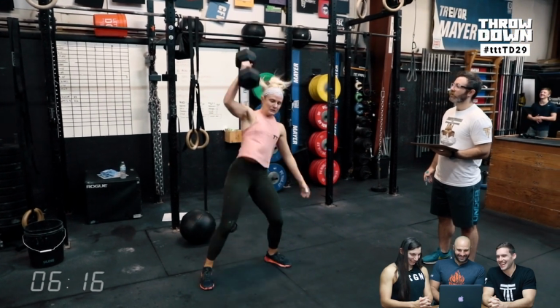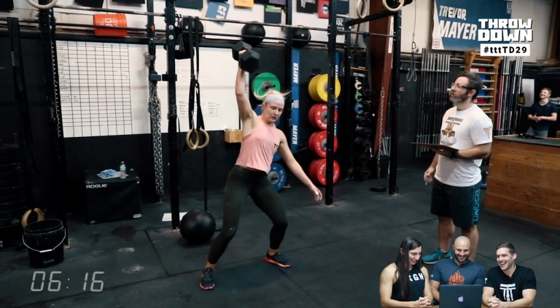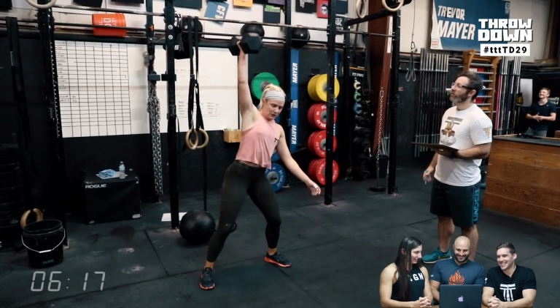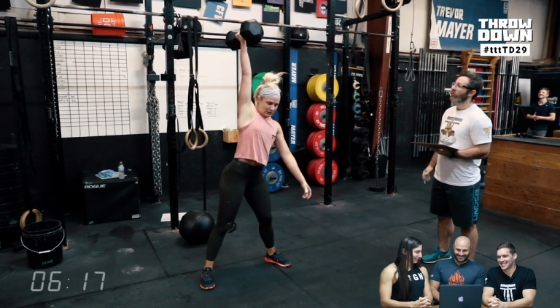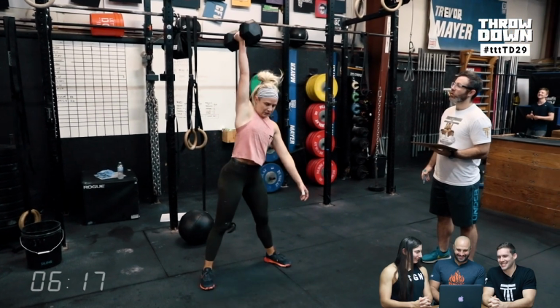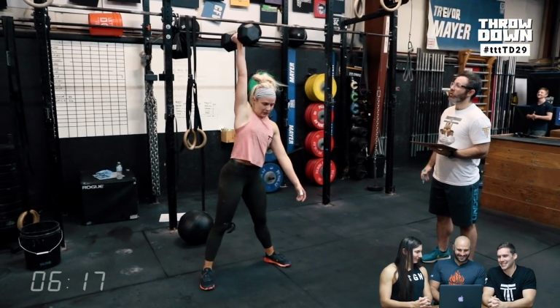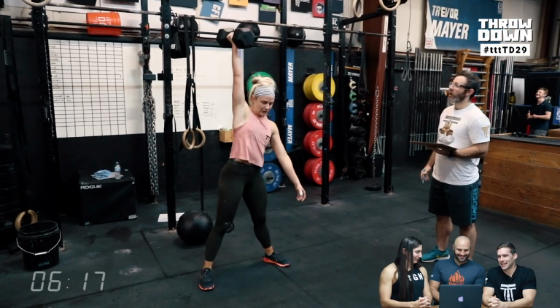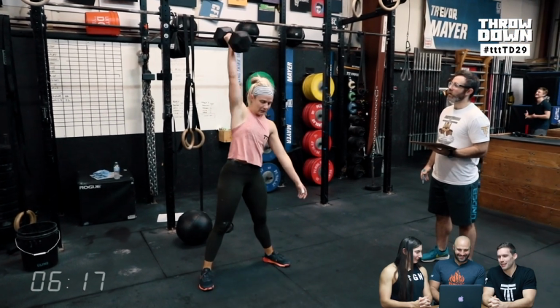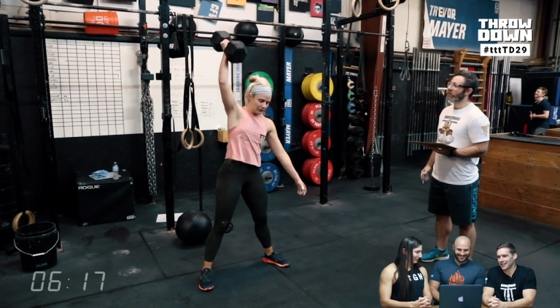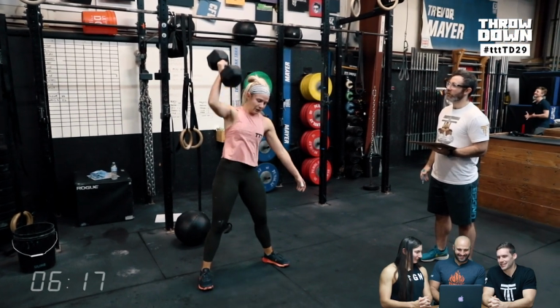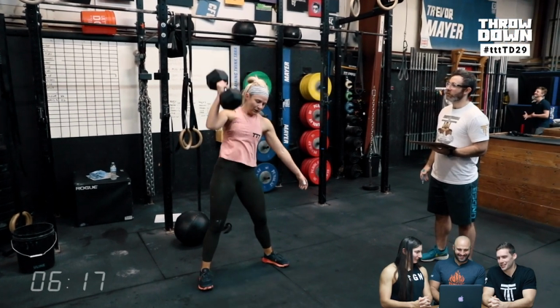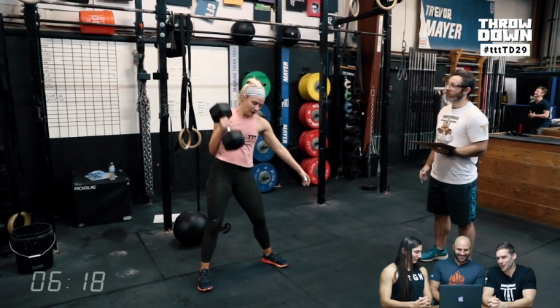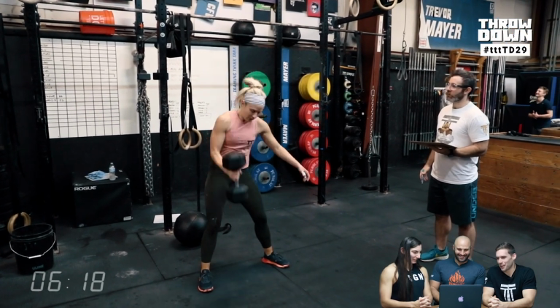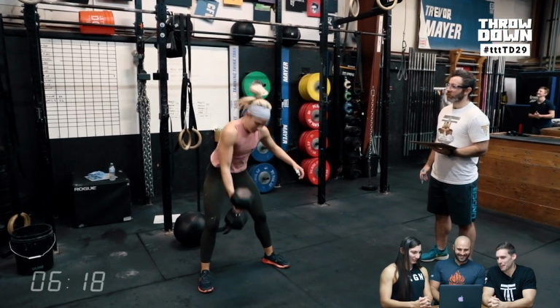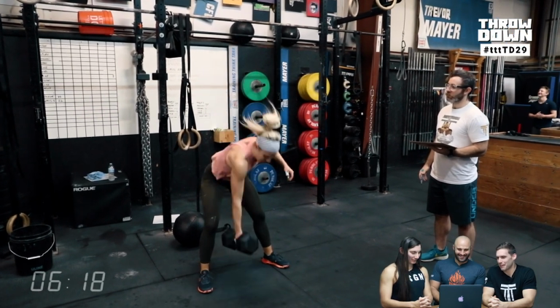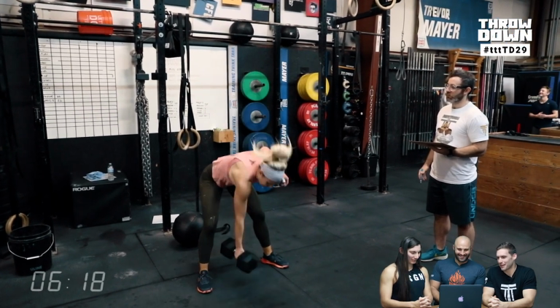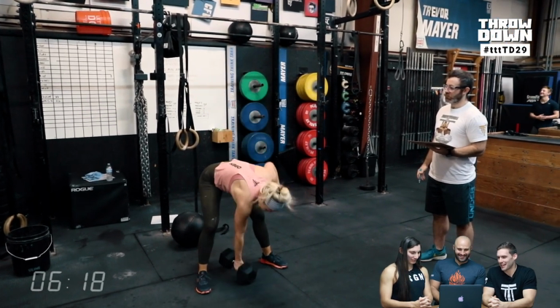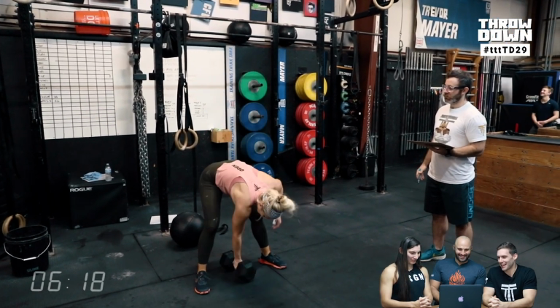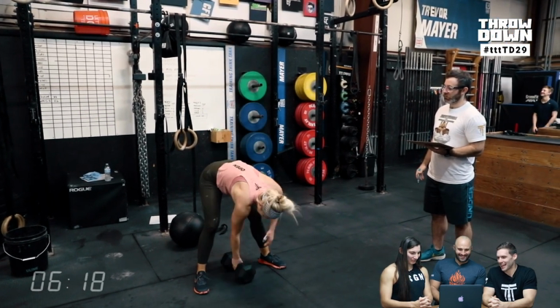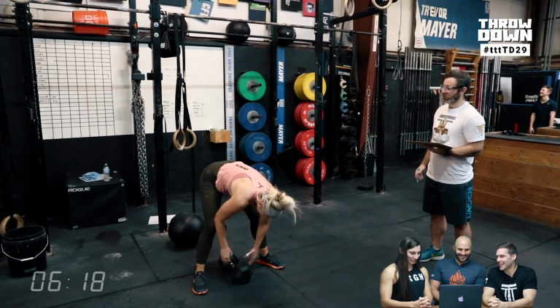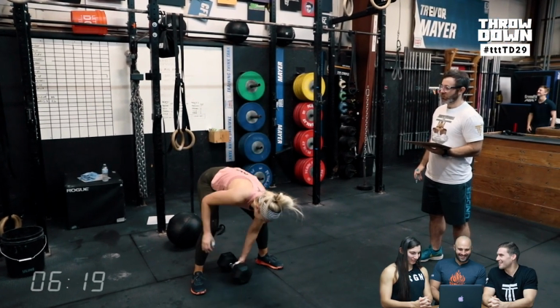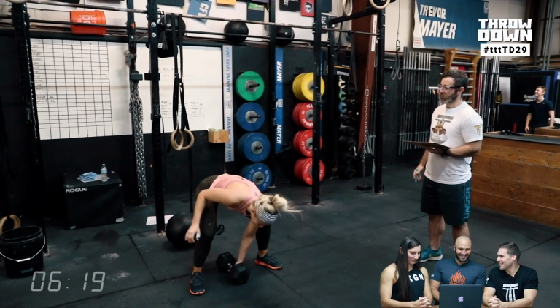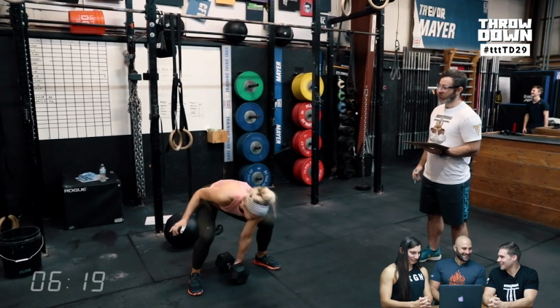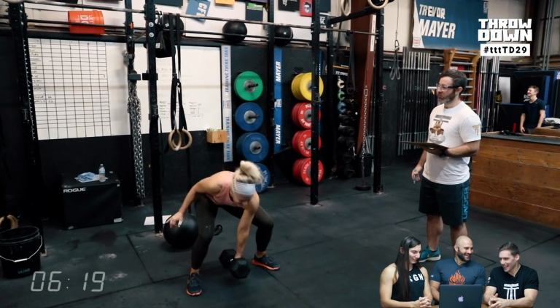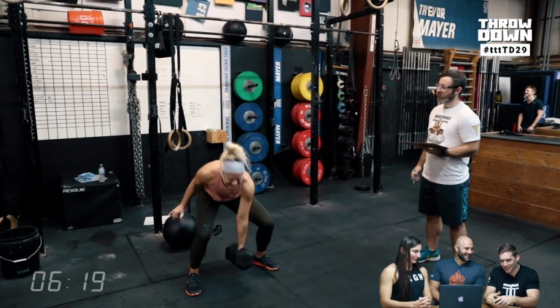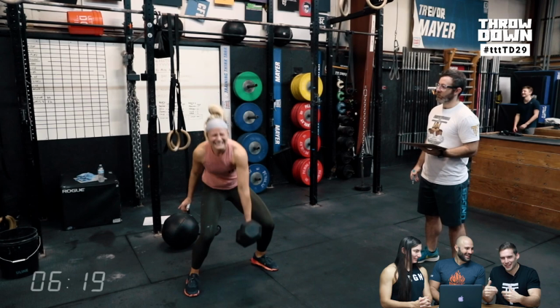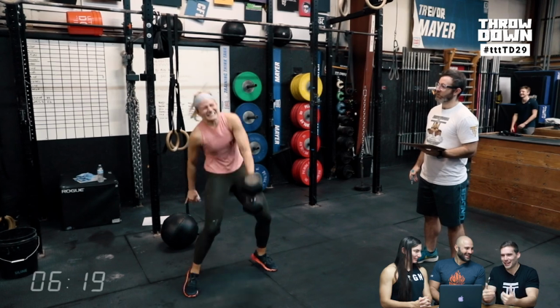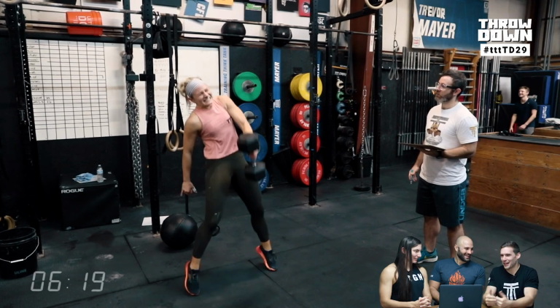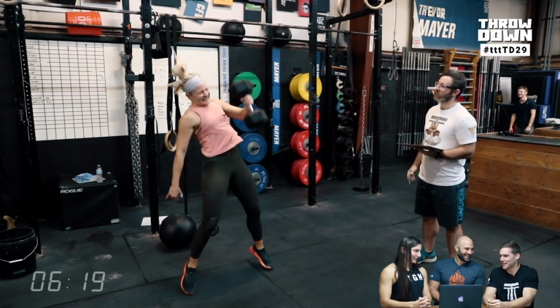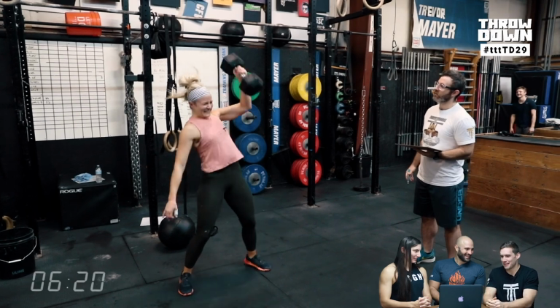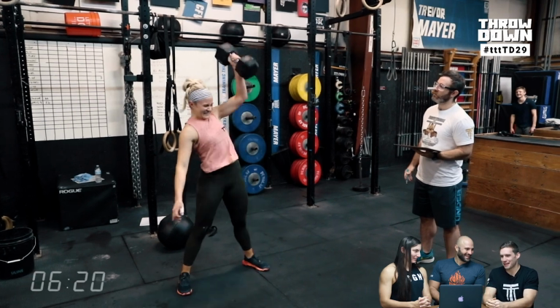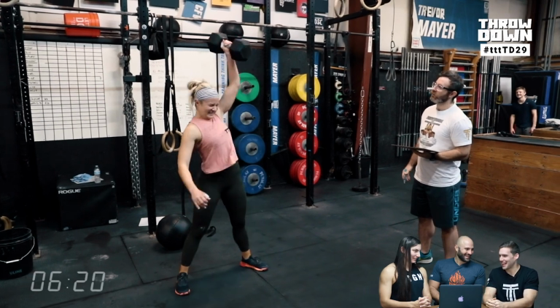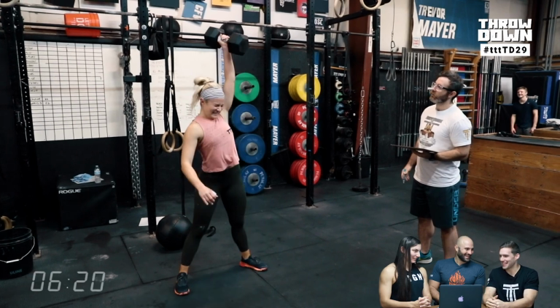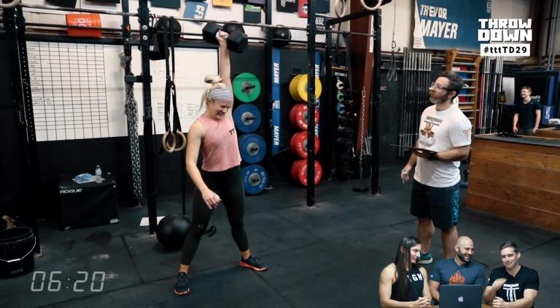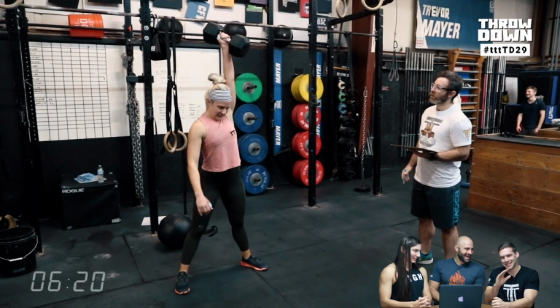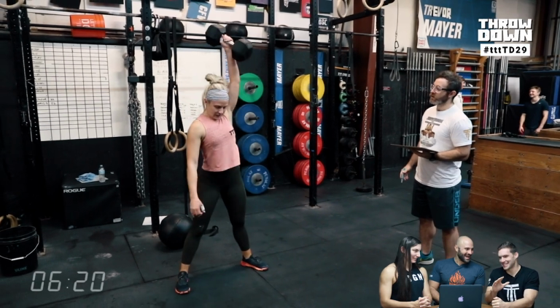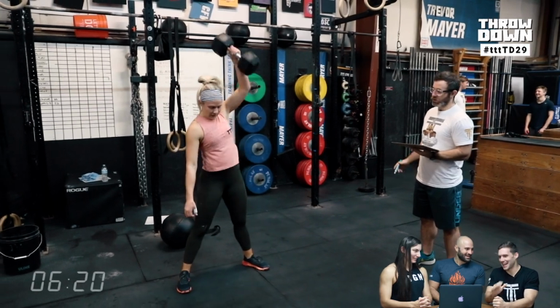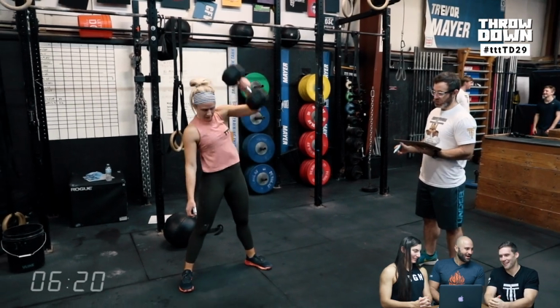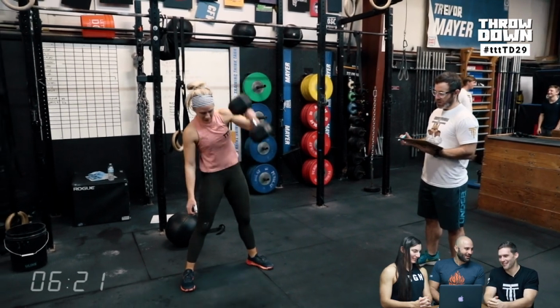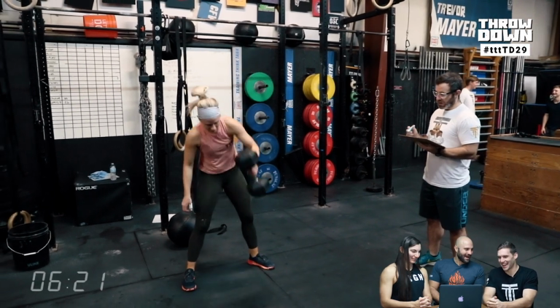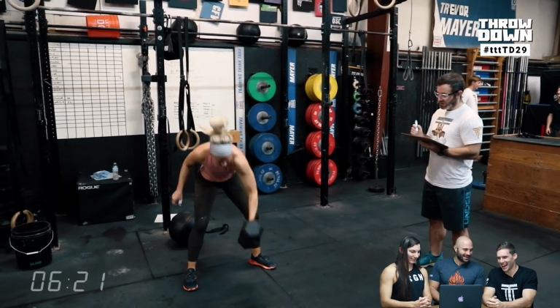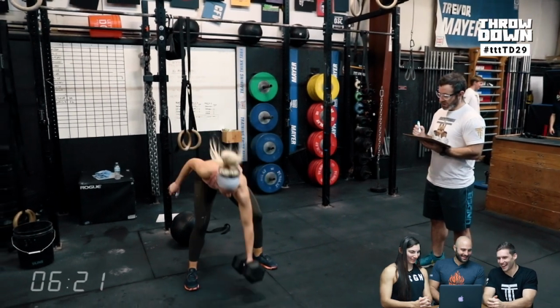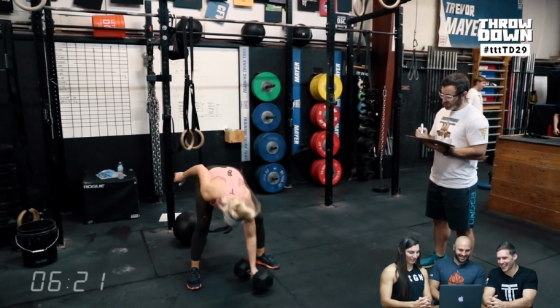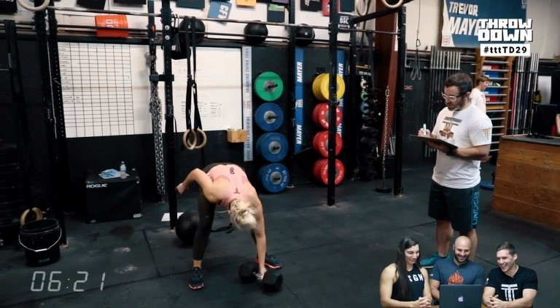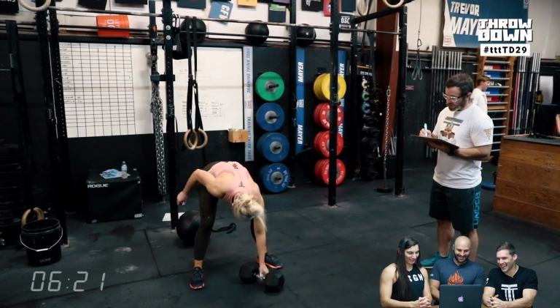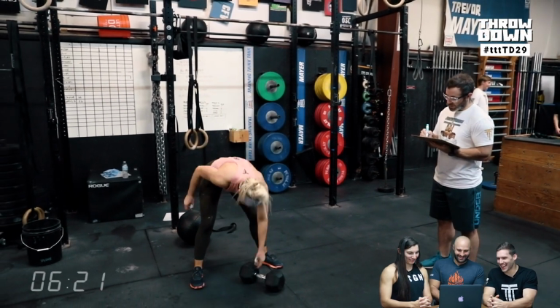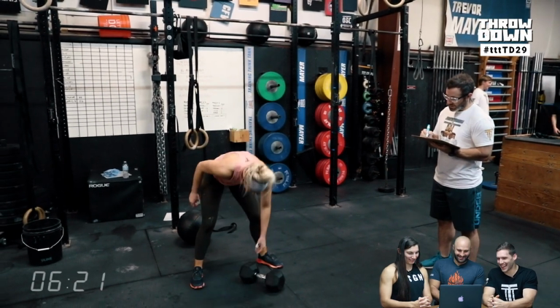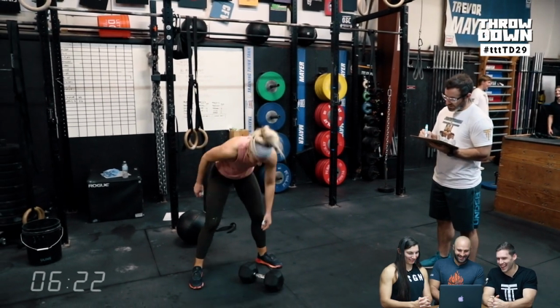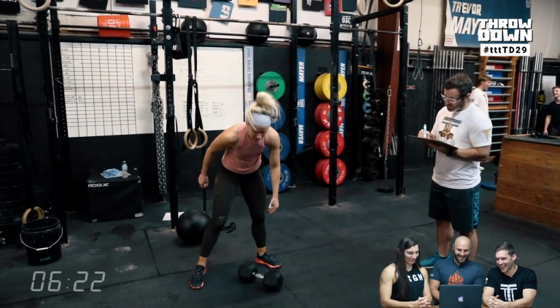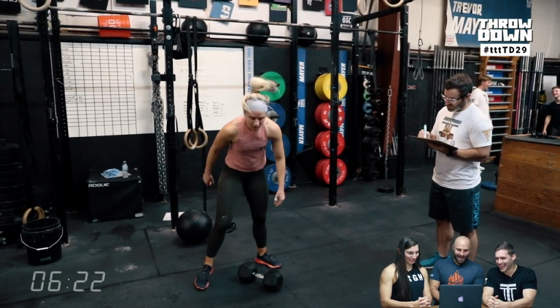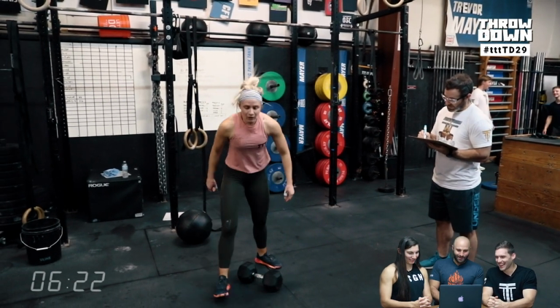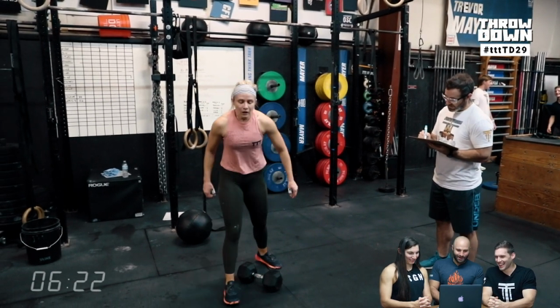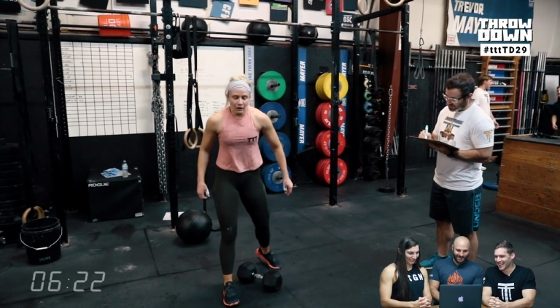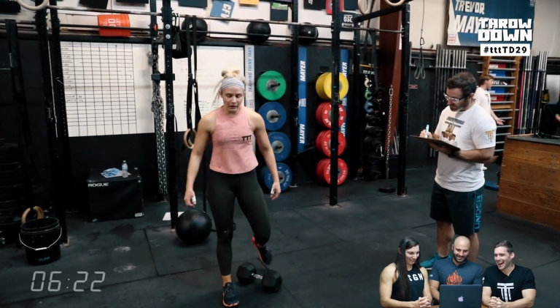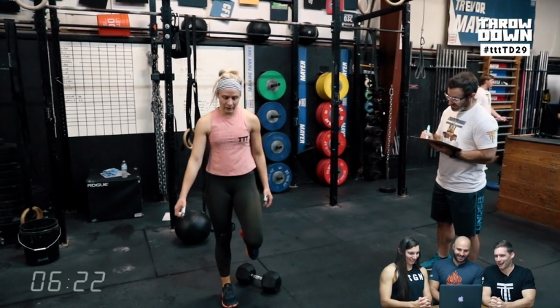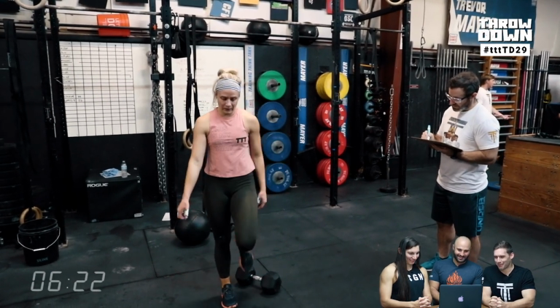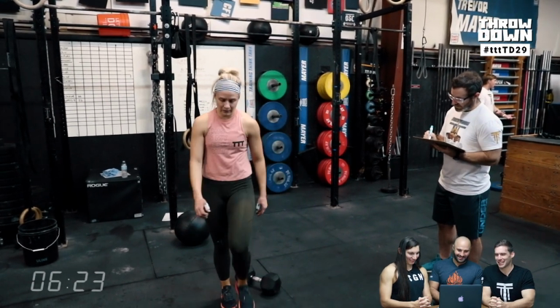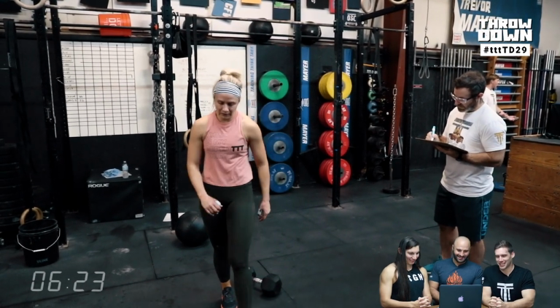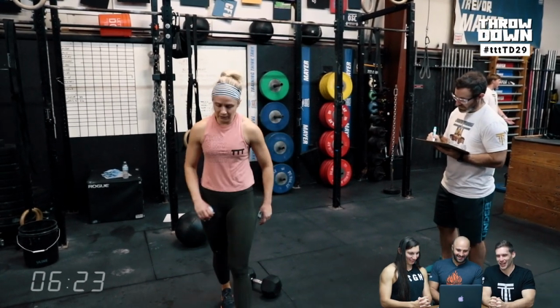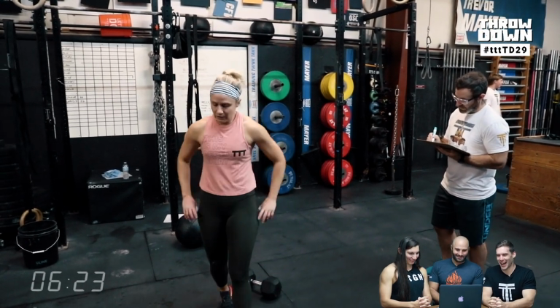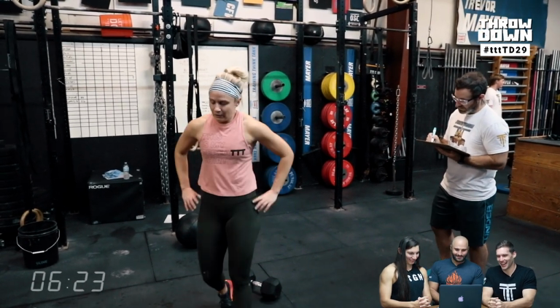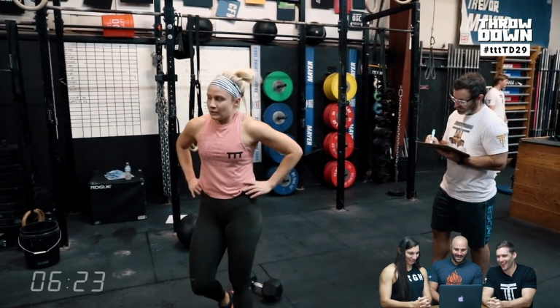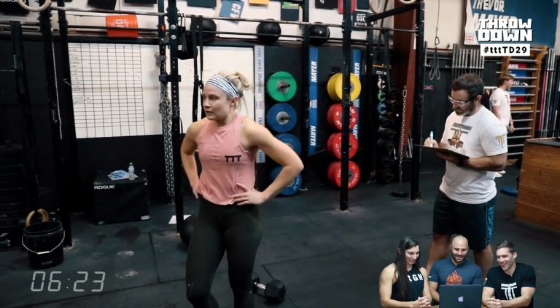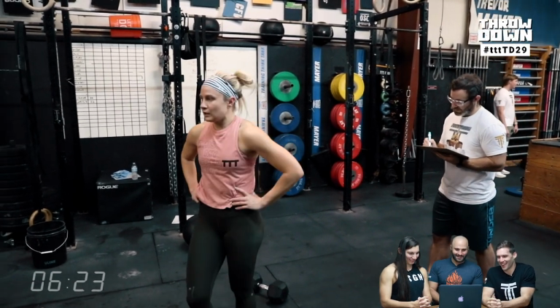My favorite part was Shira nodding her head yes at people yelling at her — acknowledging yes, I understand, I'm trying to go fast. It's such a double-edged sword when people are yelling at you: thanks for the encouragement, but please stop right now, I'm hurting.